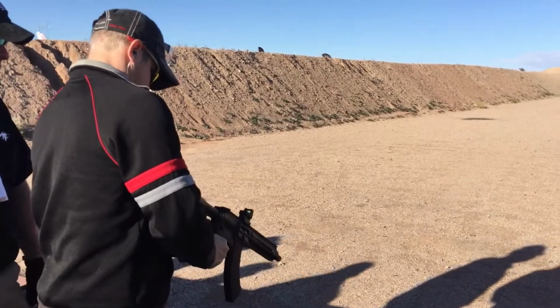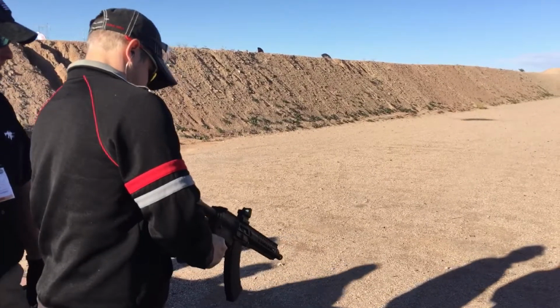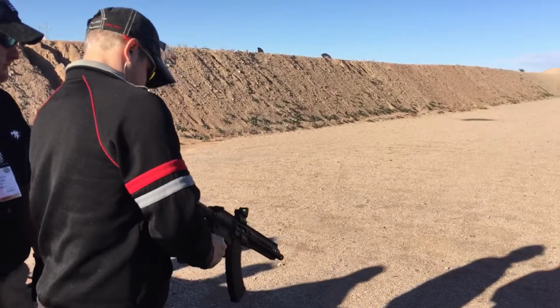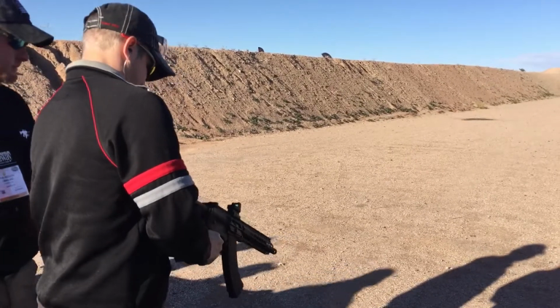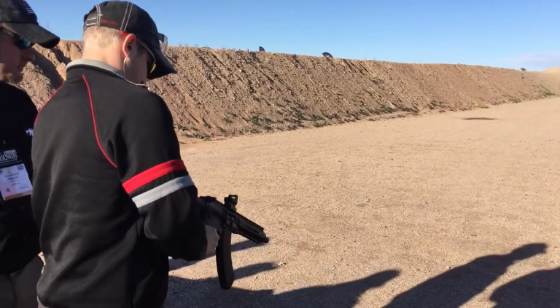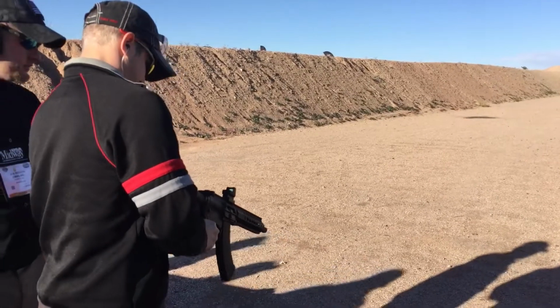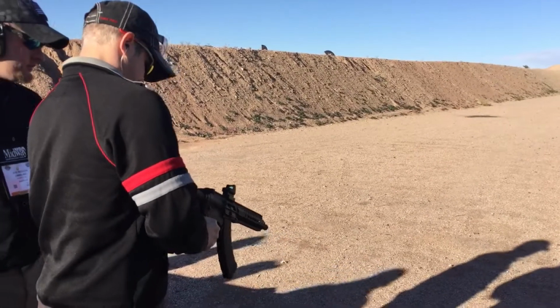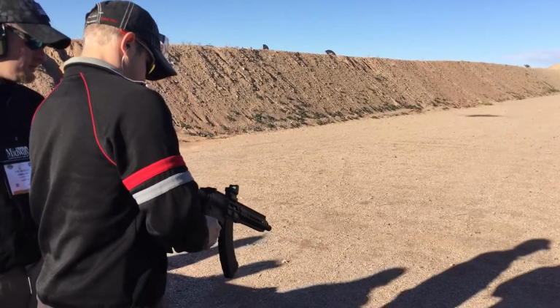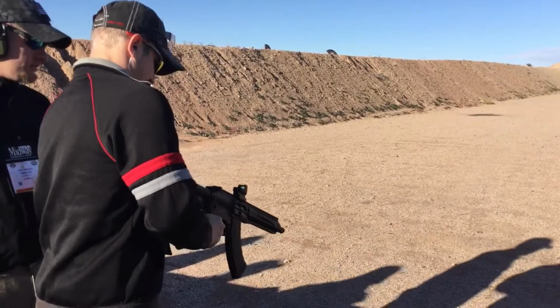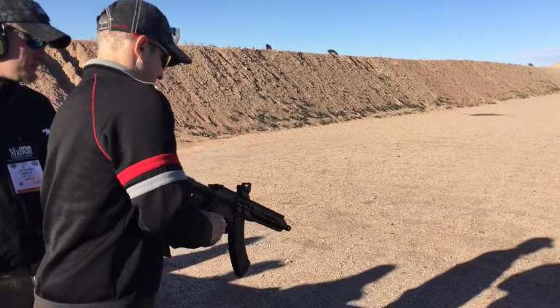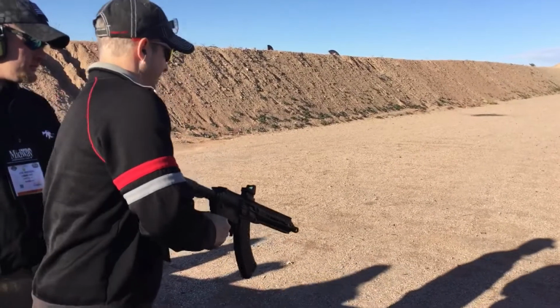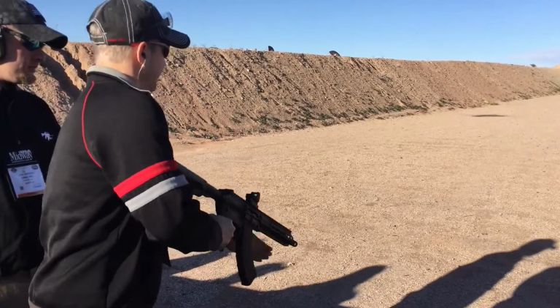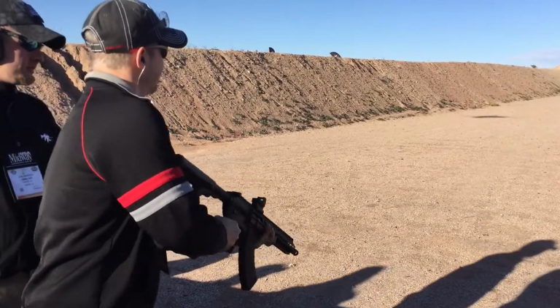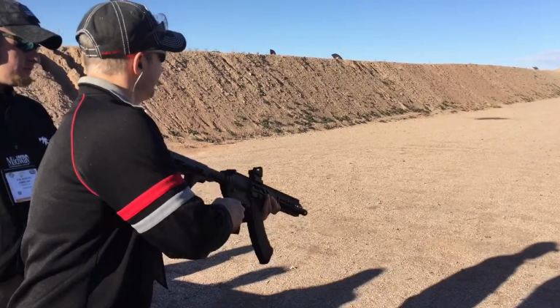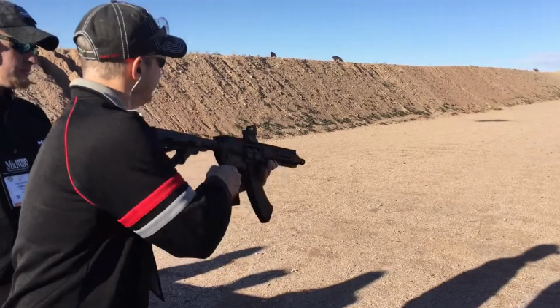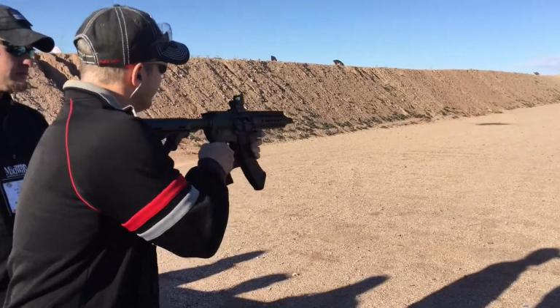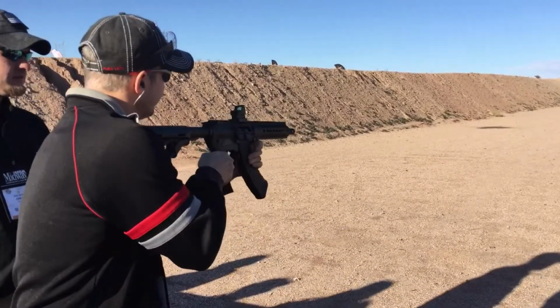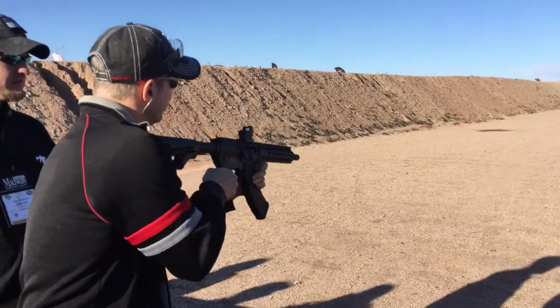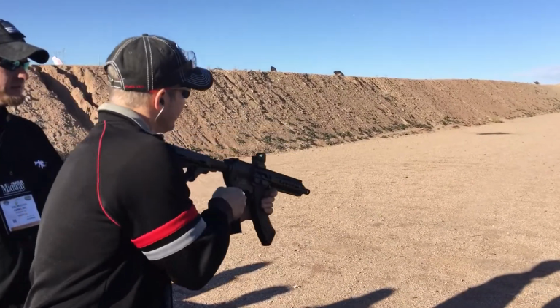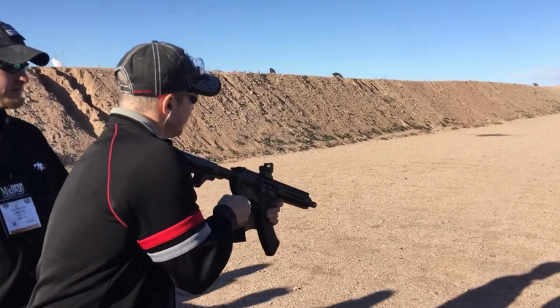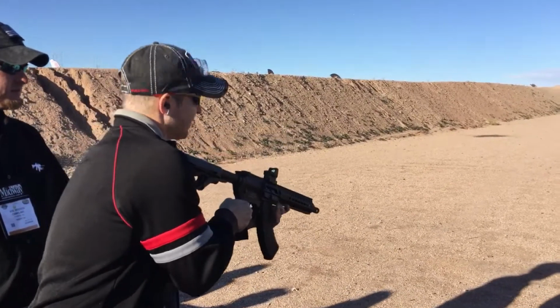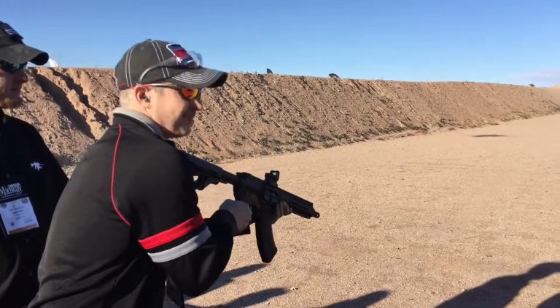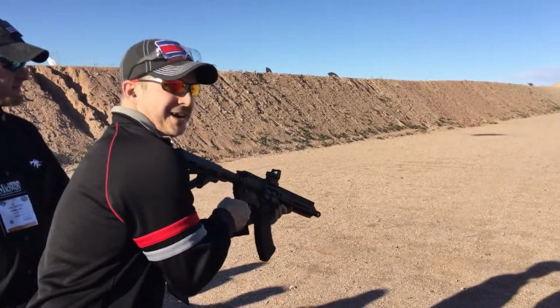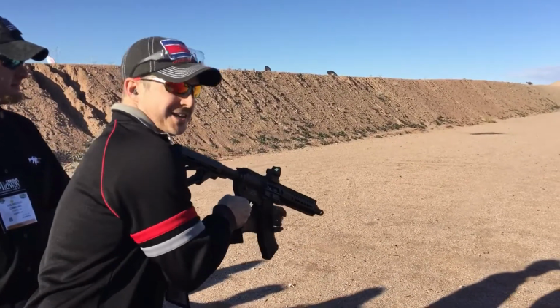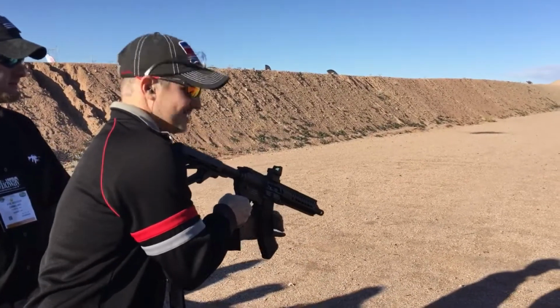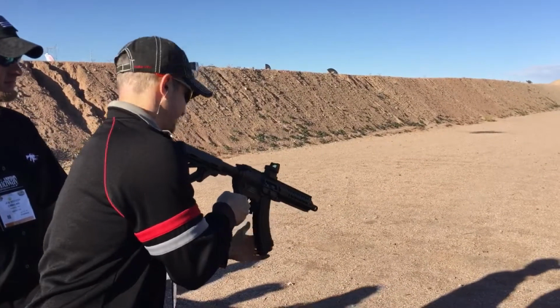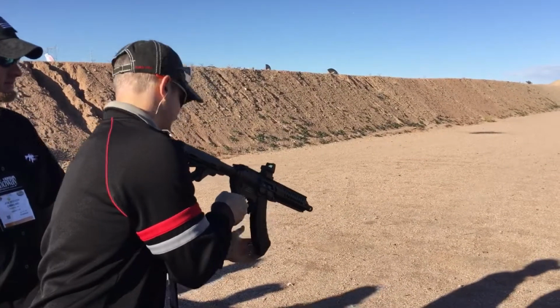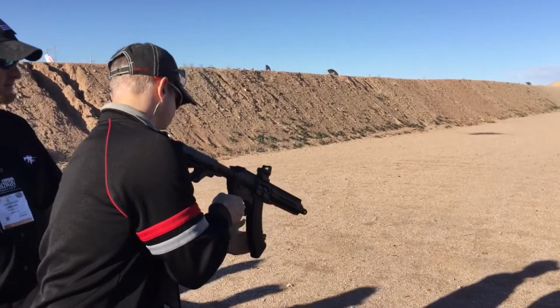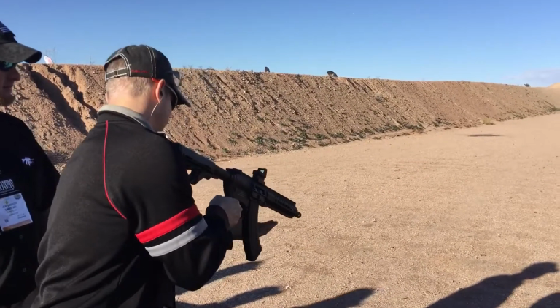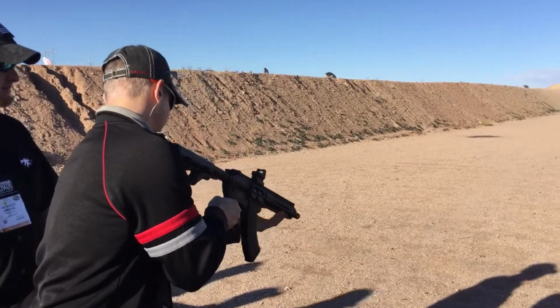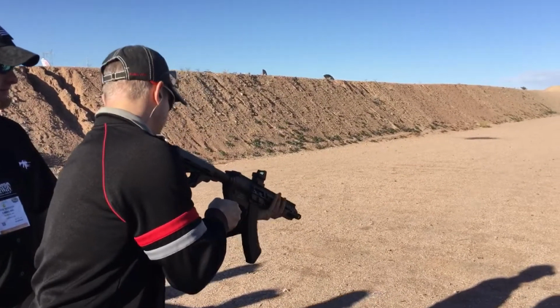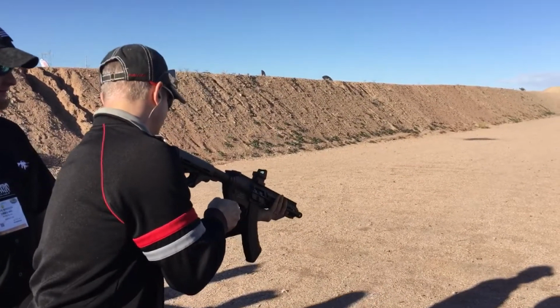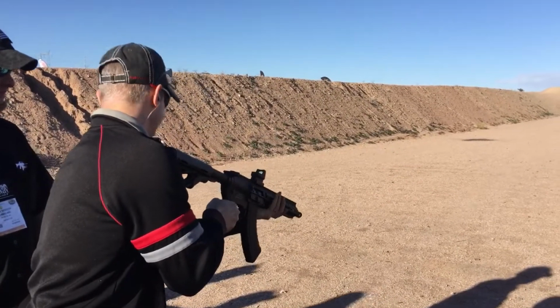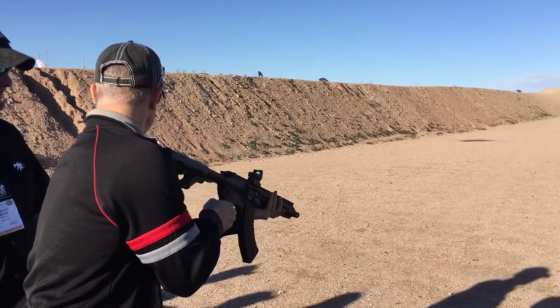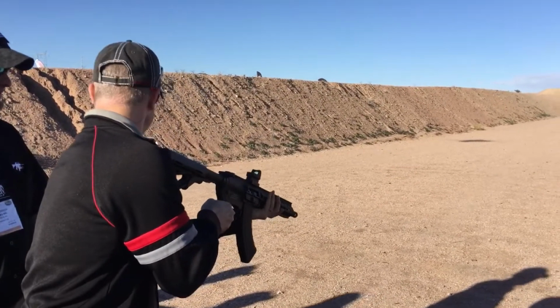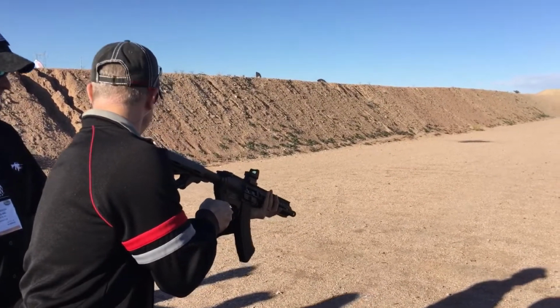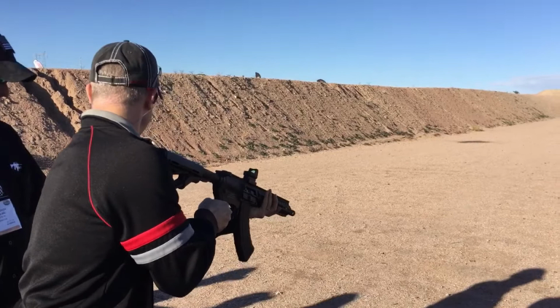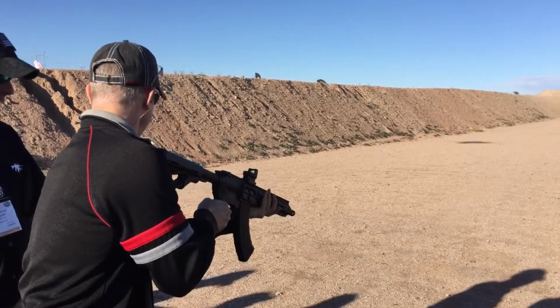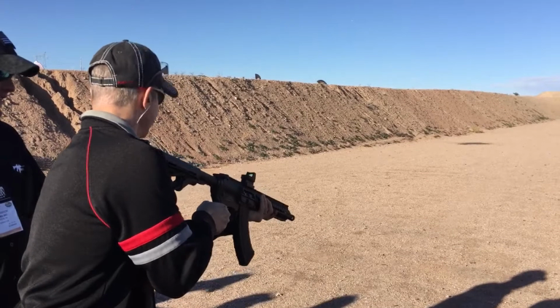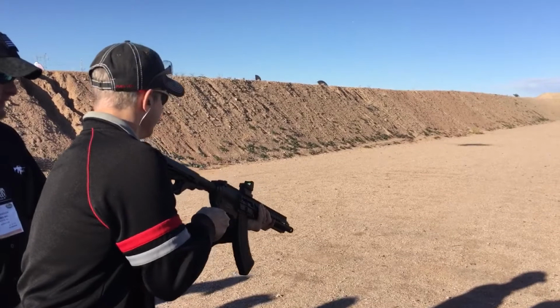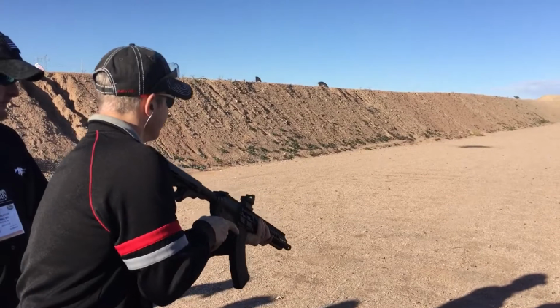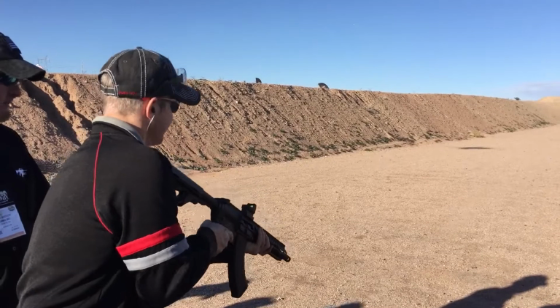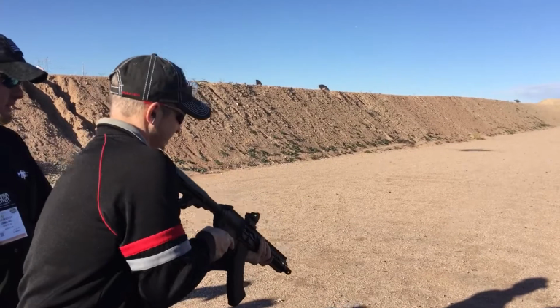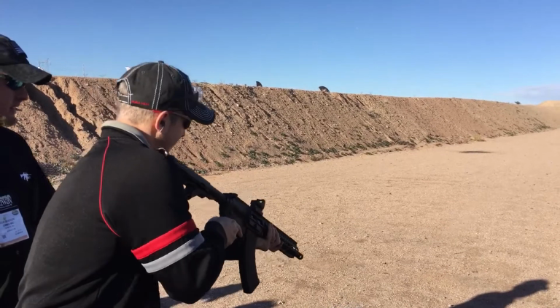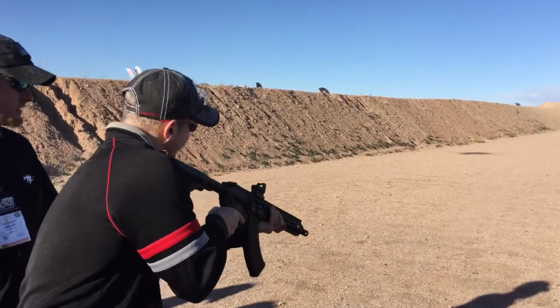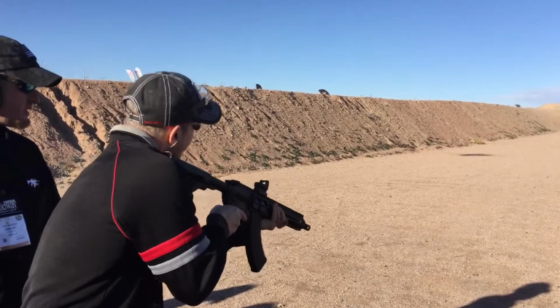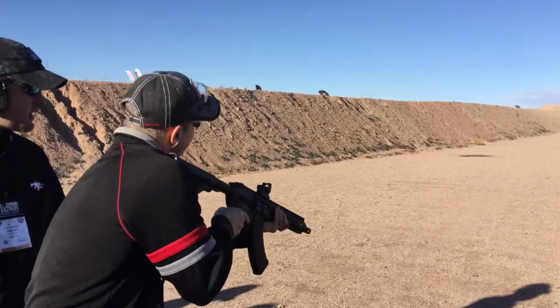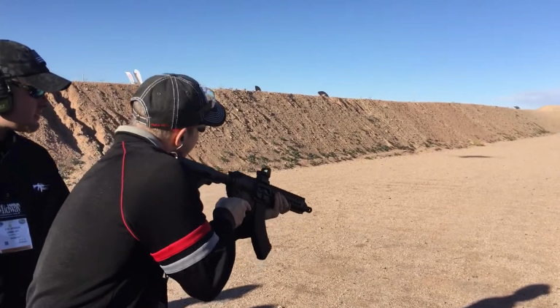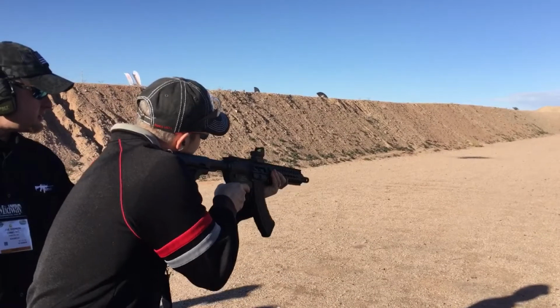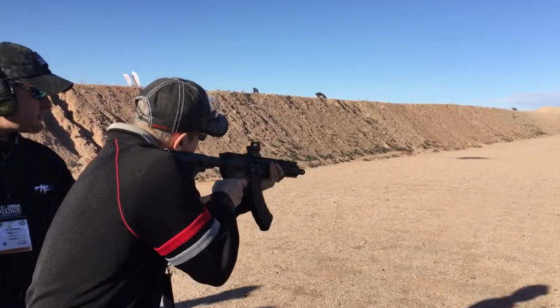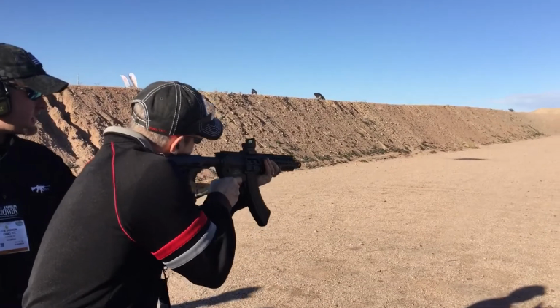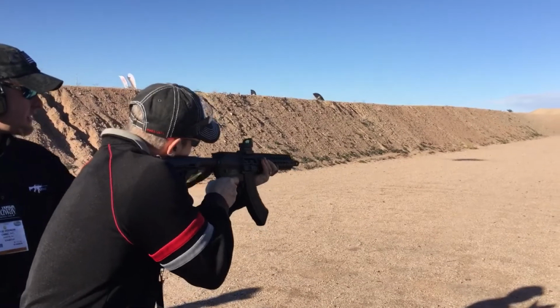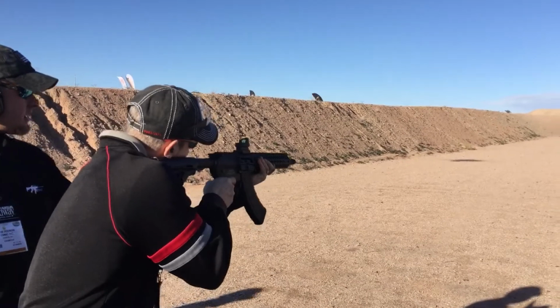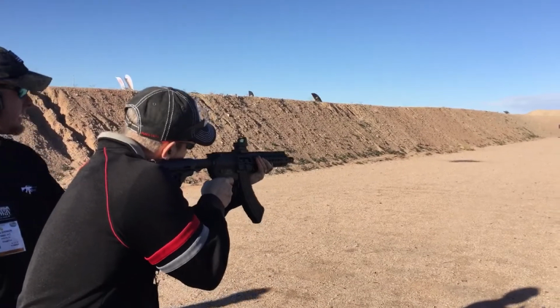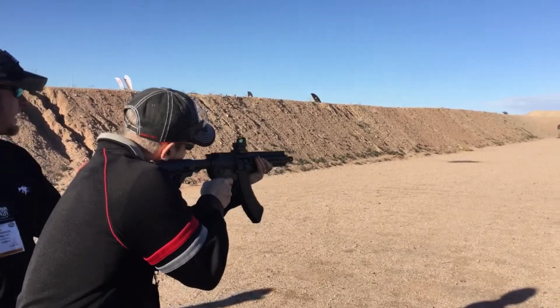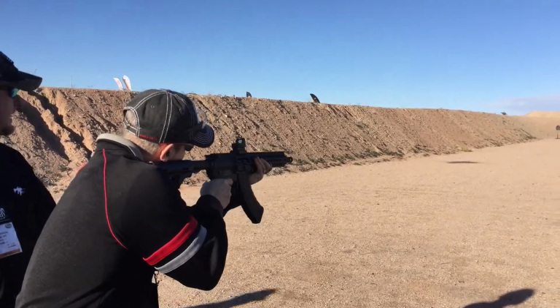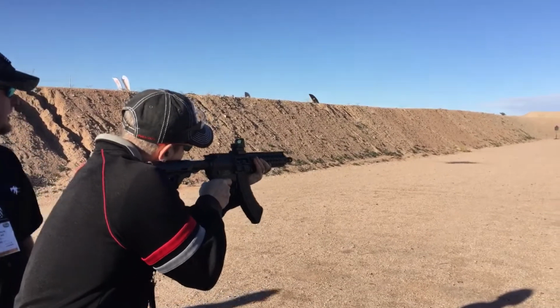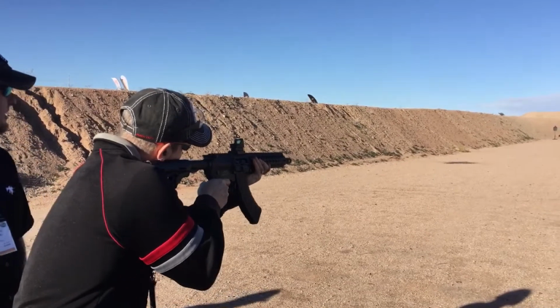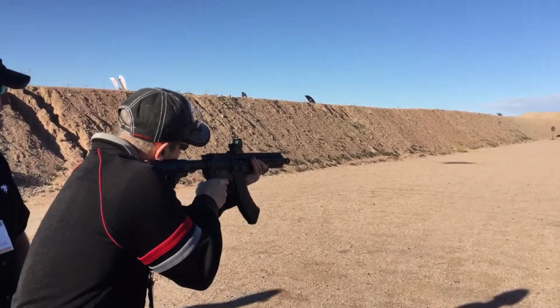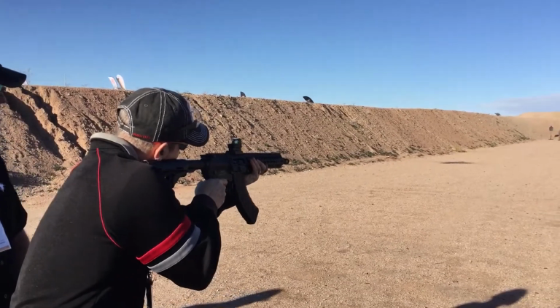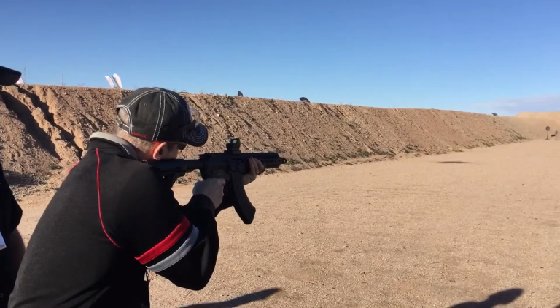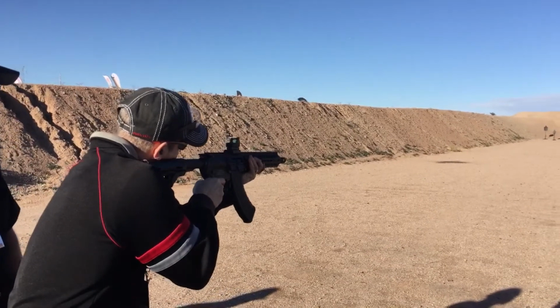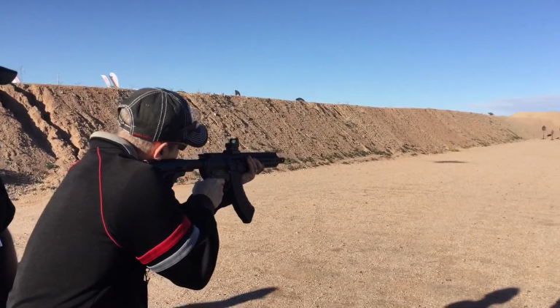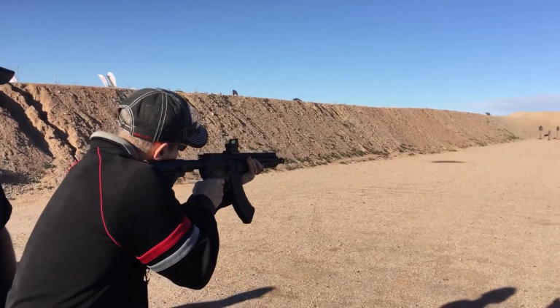Do it, don't pussy out. Ready? Full auto. Can I hold here? Yeah. As long as you stay on that hangar, you should be fine.